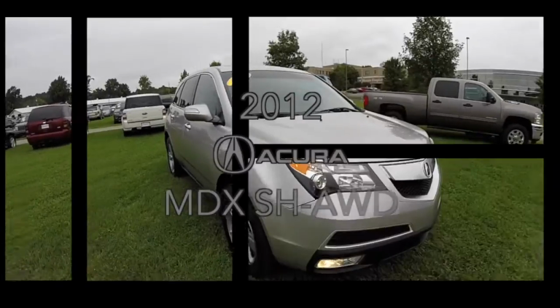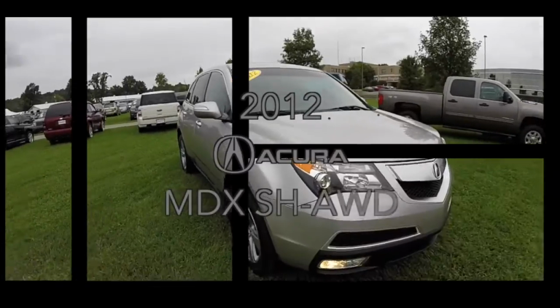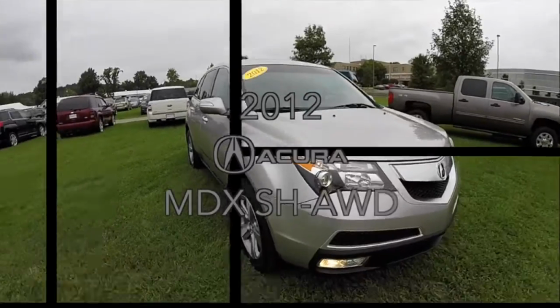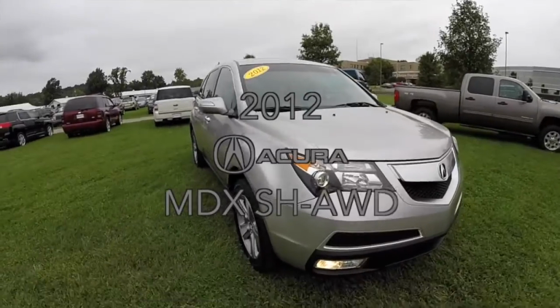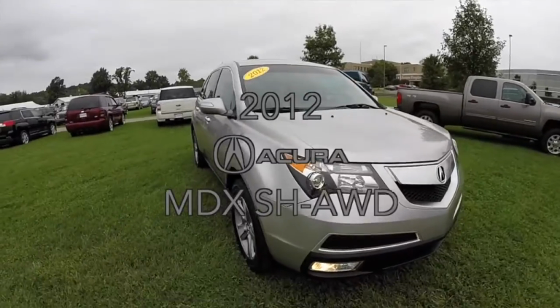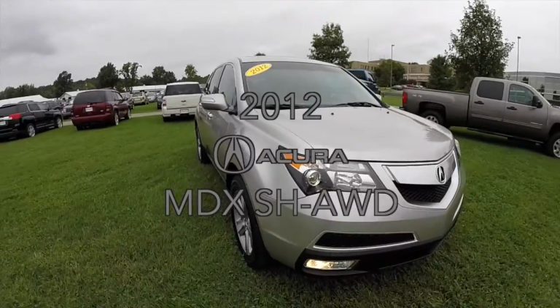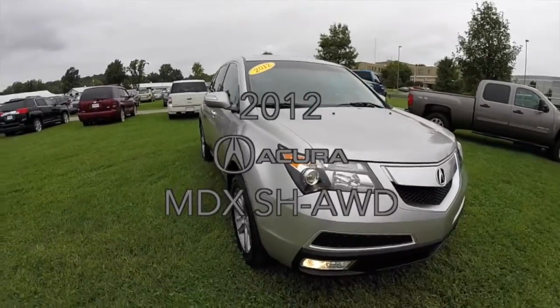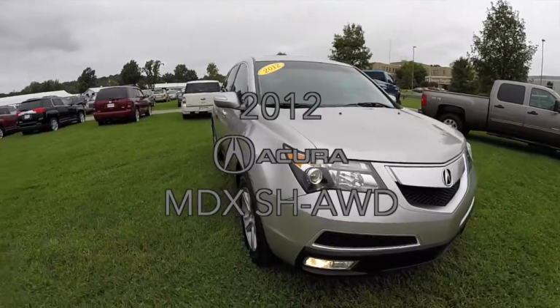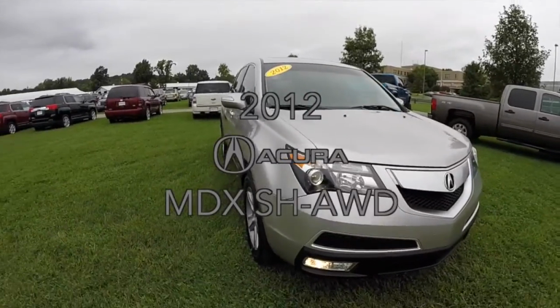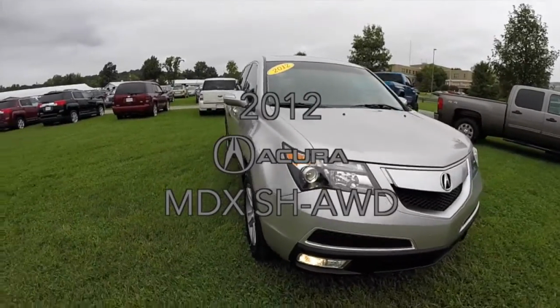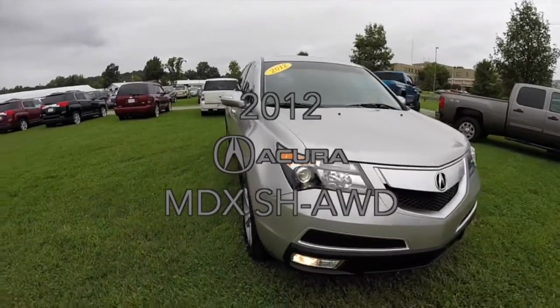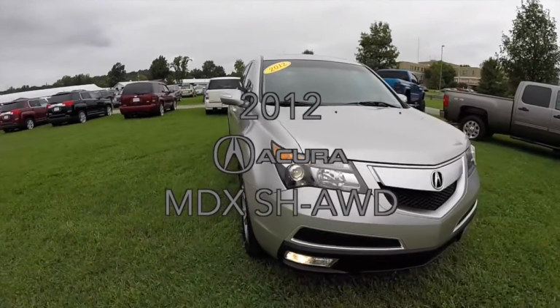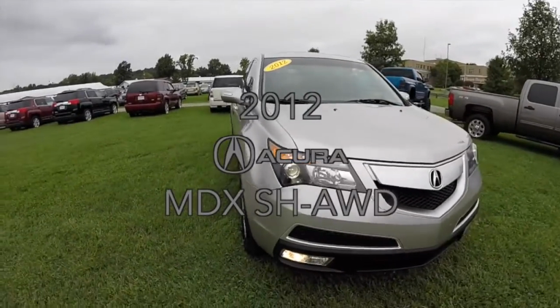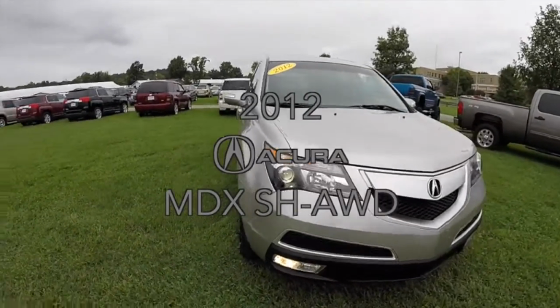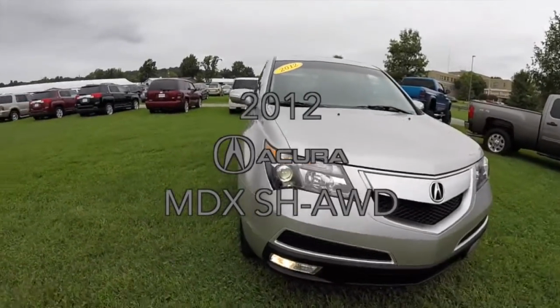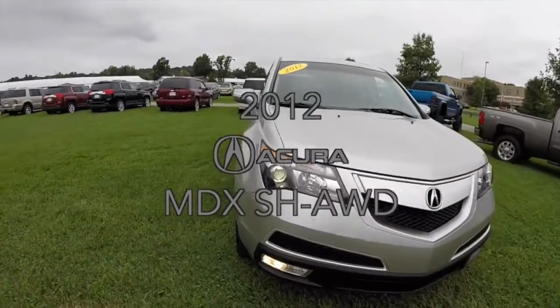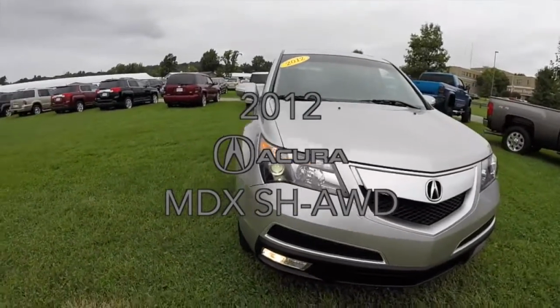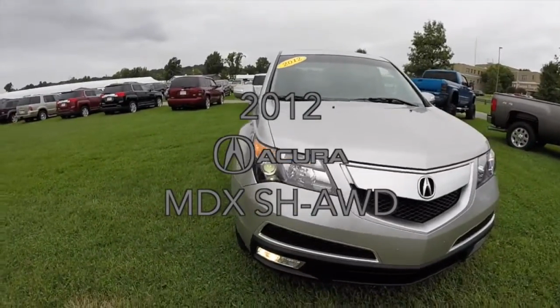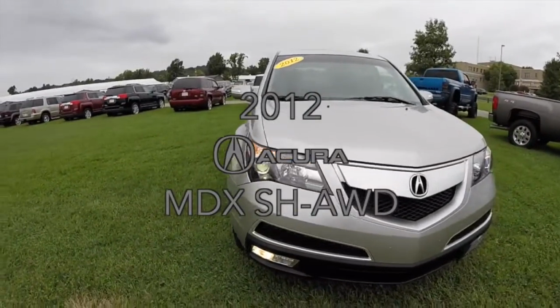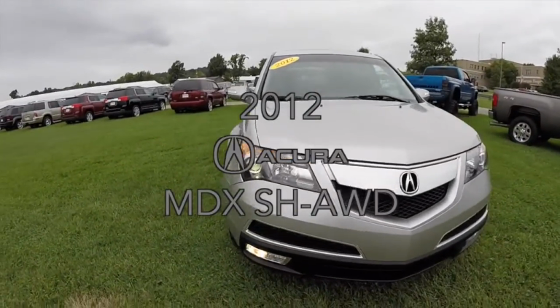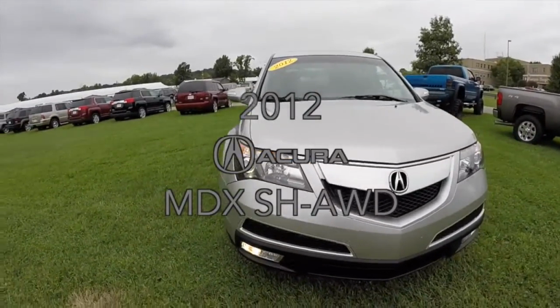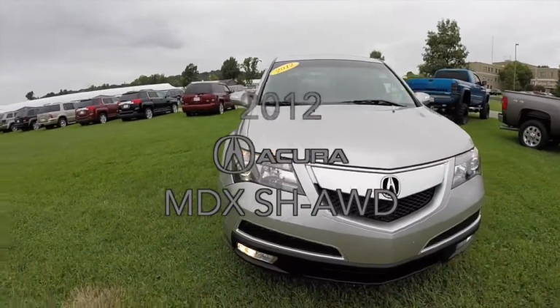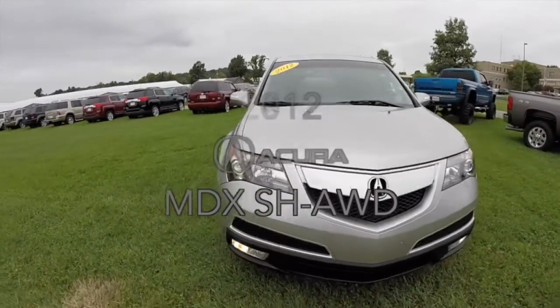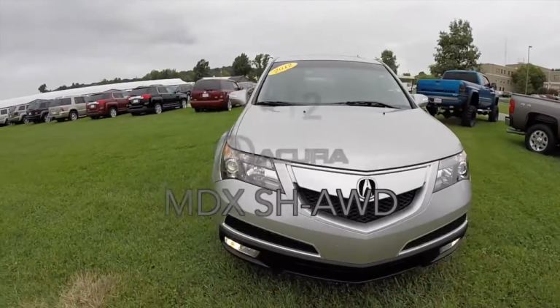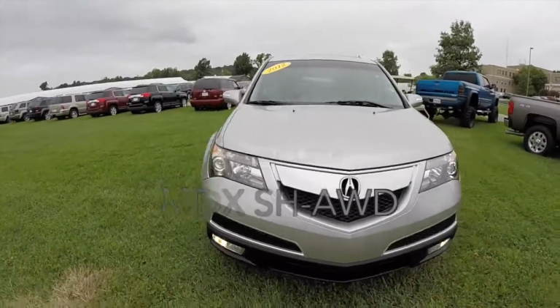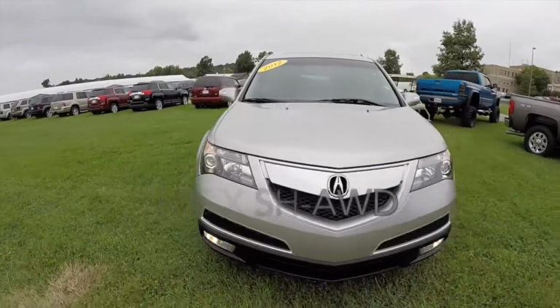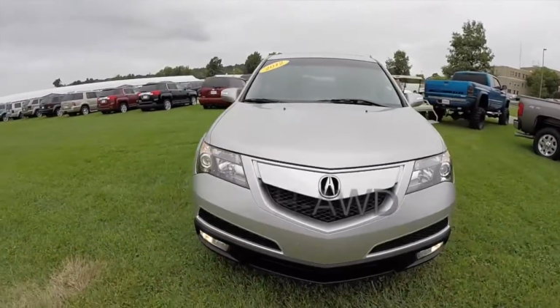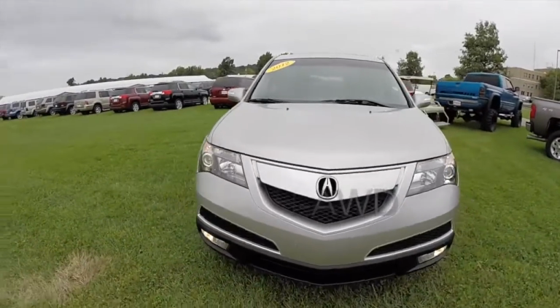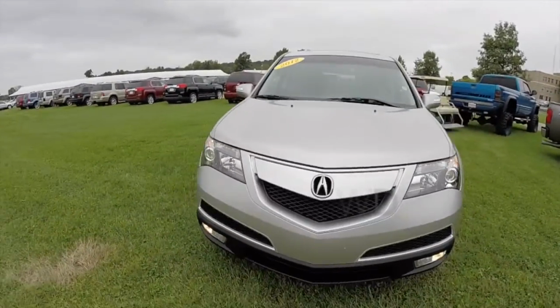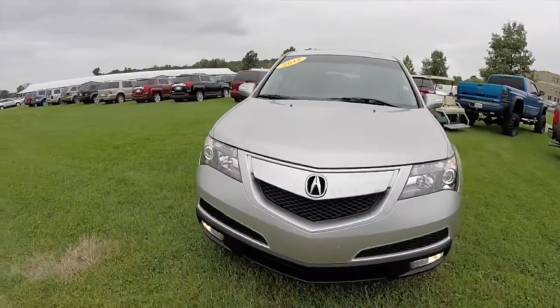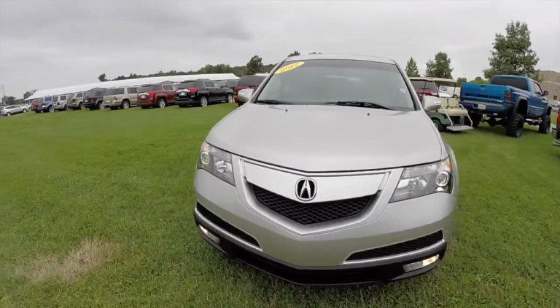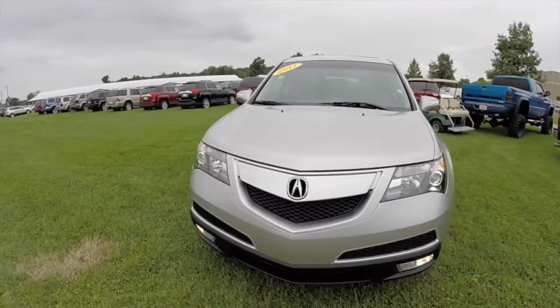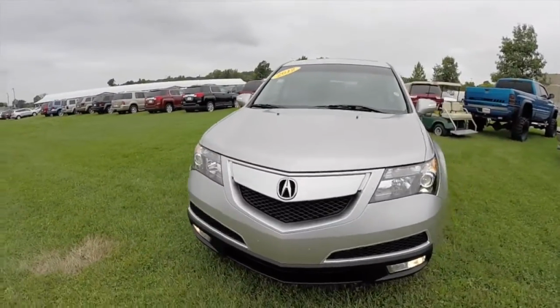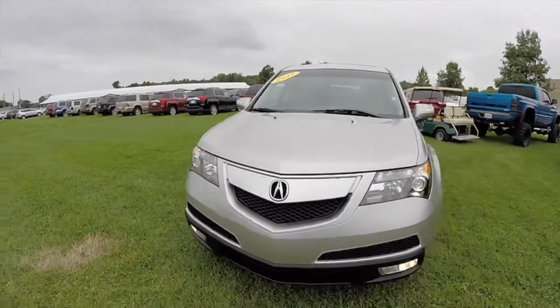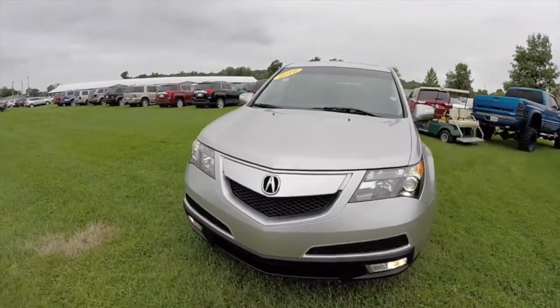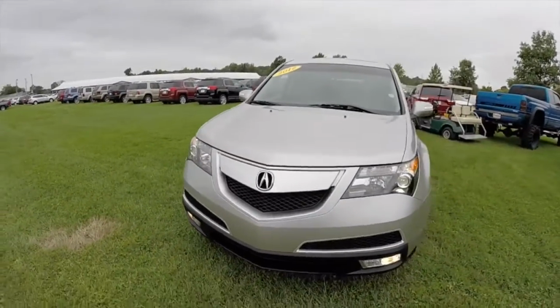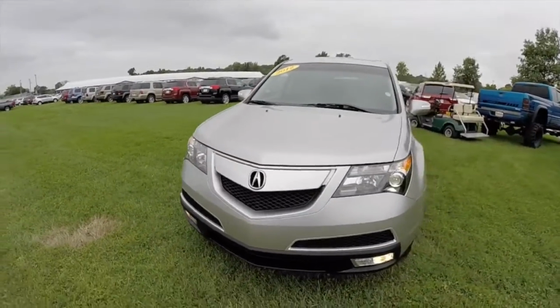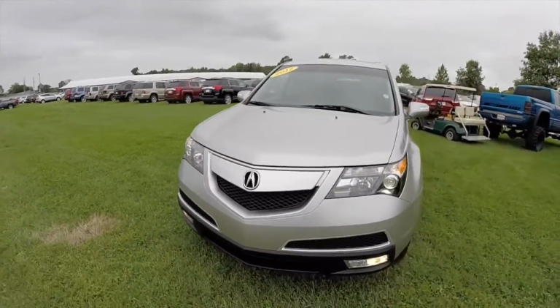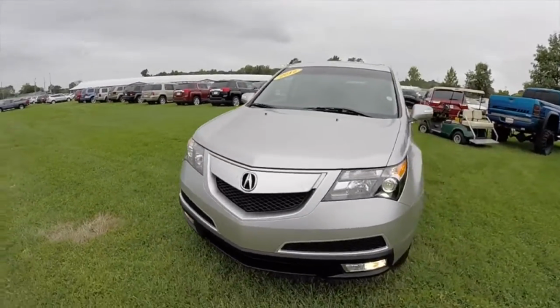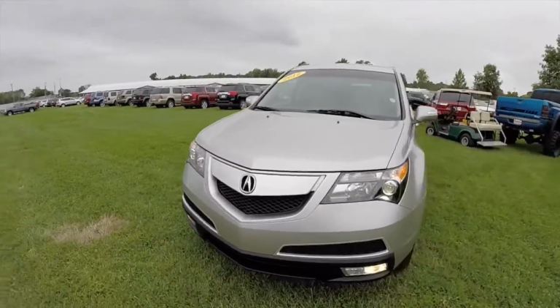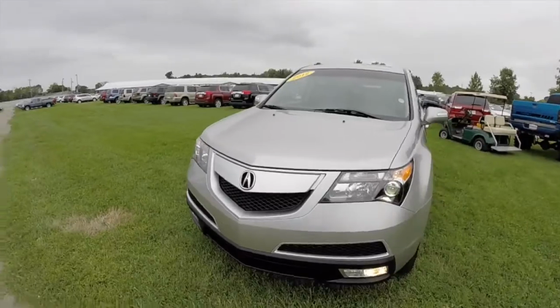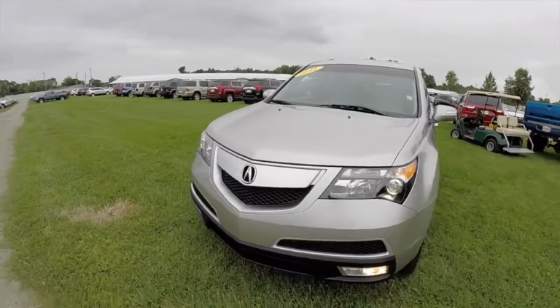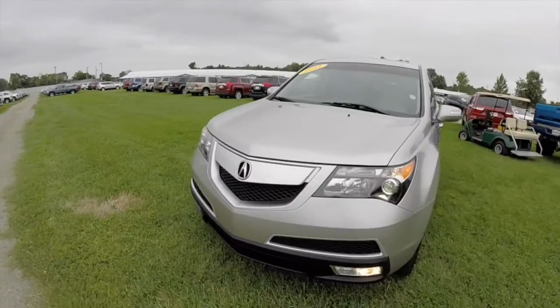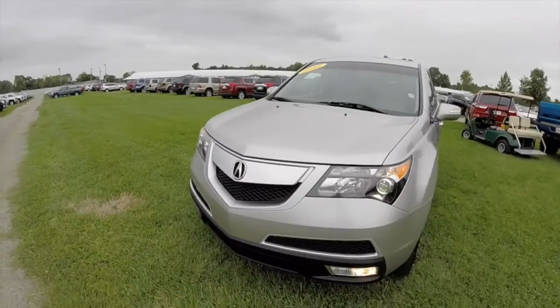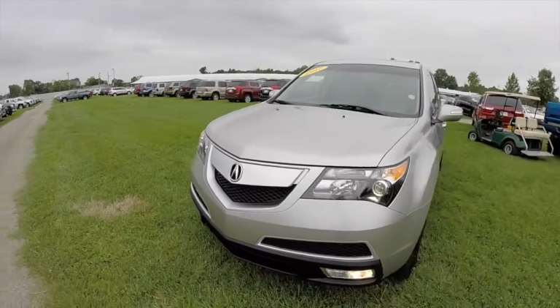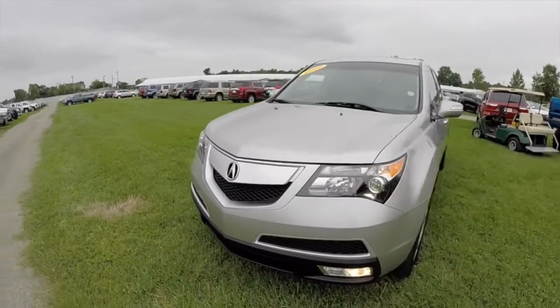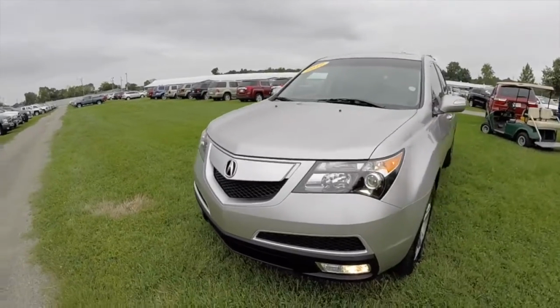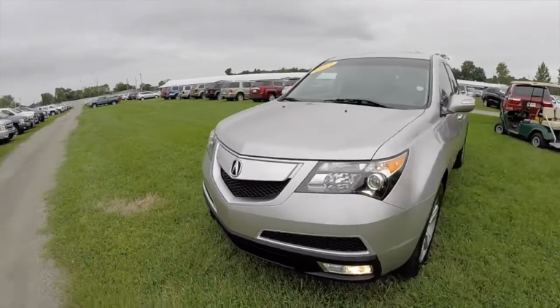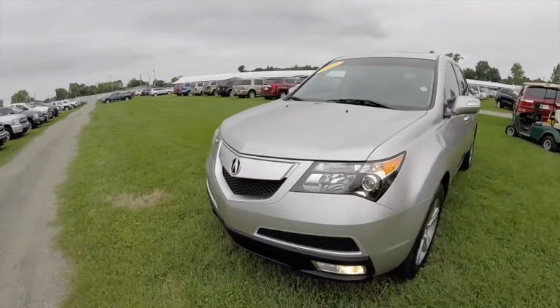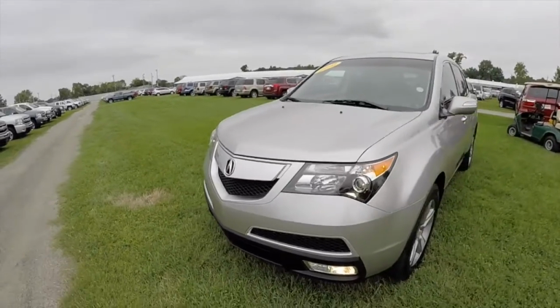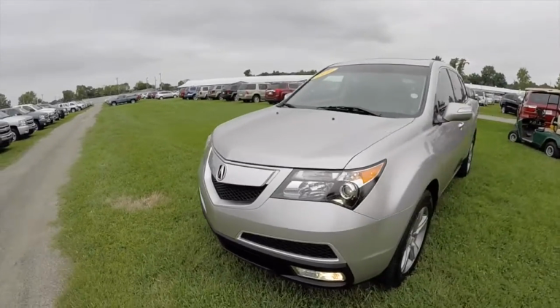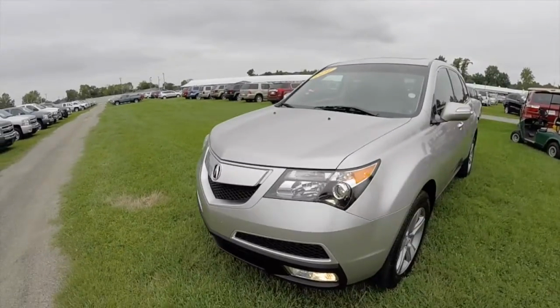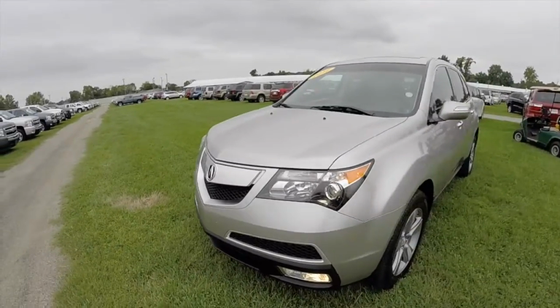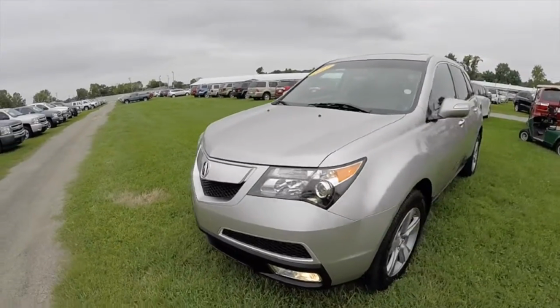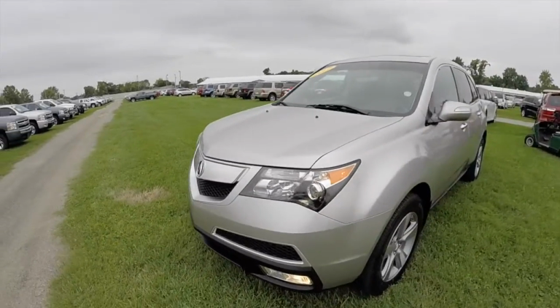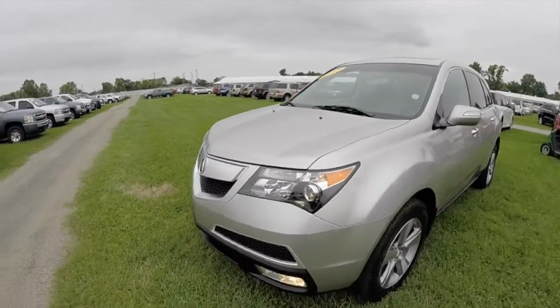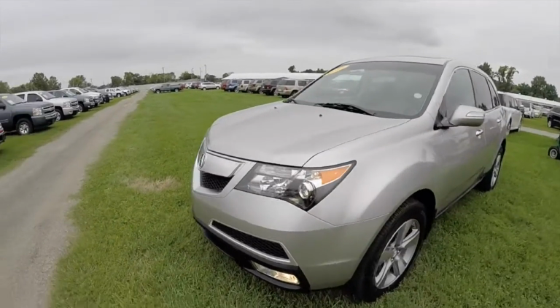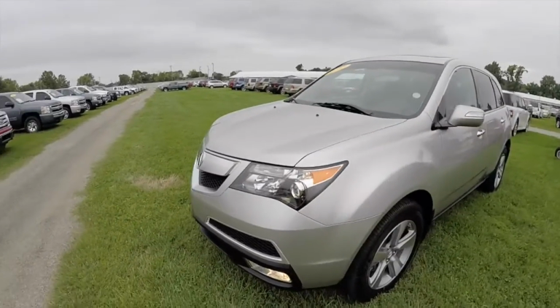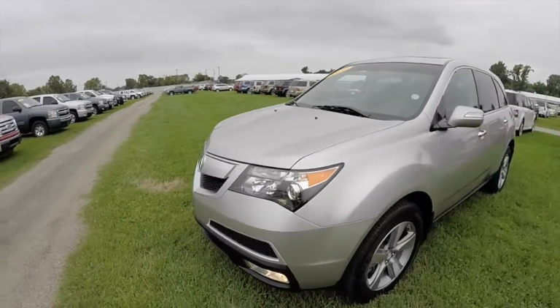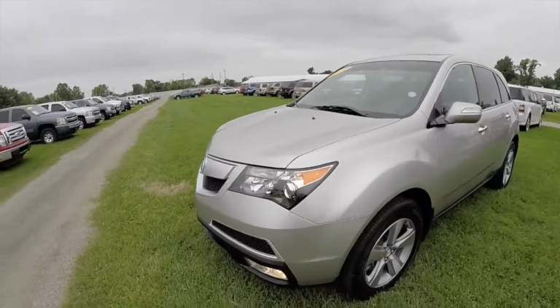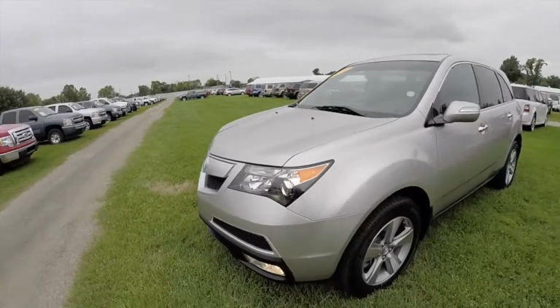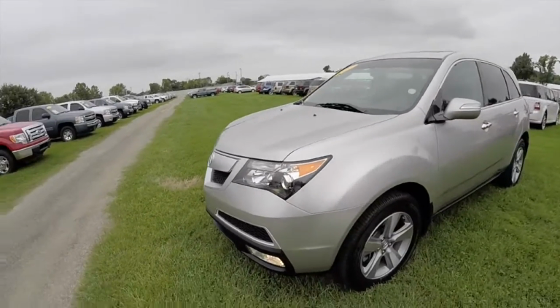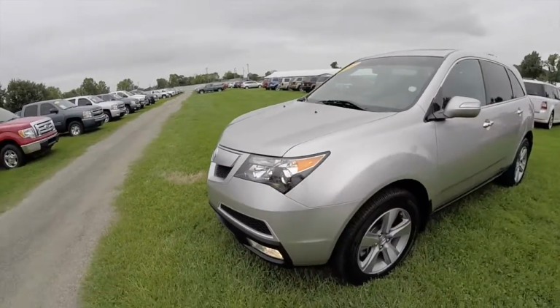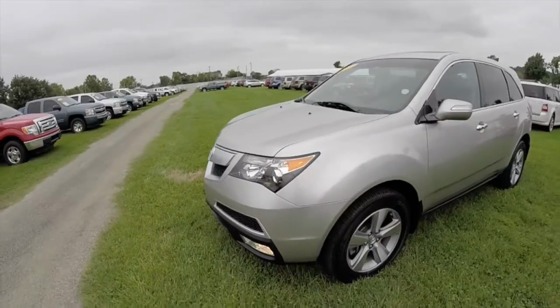Hello everyone. Today we're going to take a quick walk around look at this 2012 Acura MDX SH all-wheel drive.